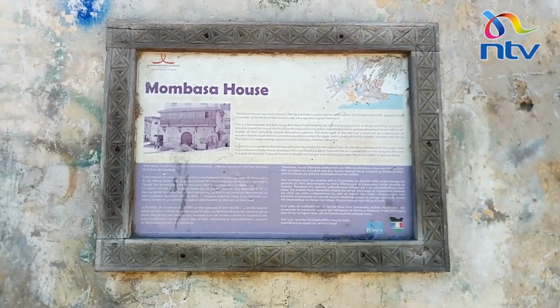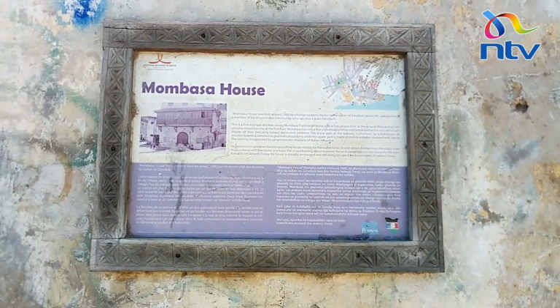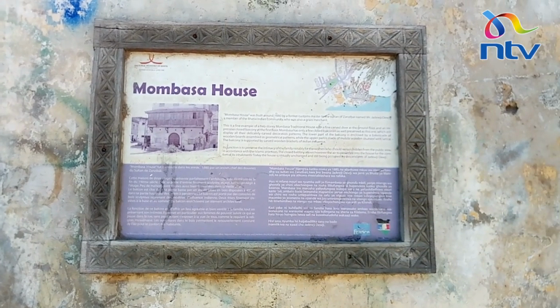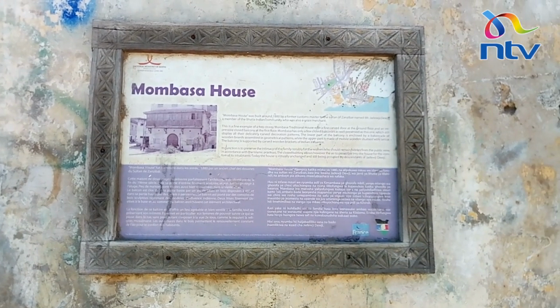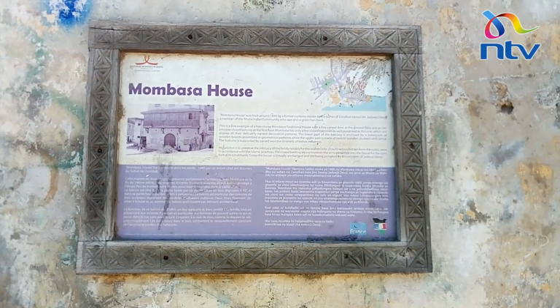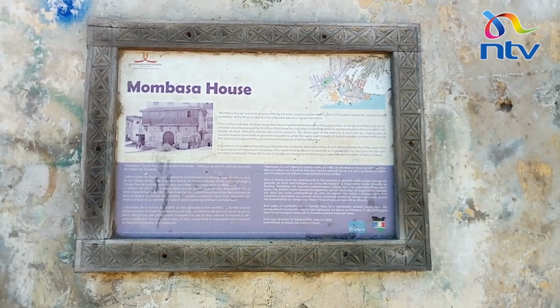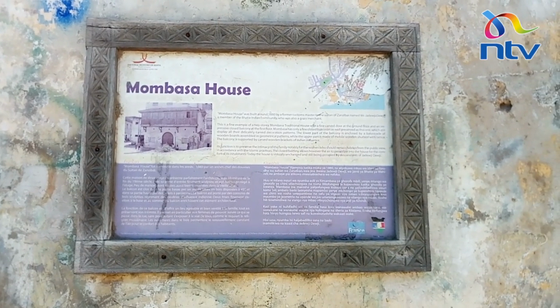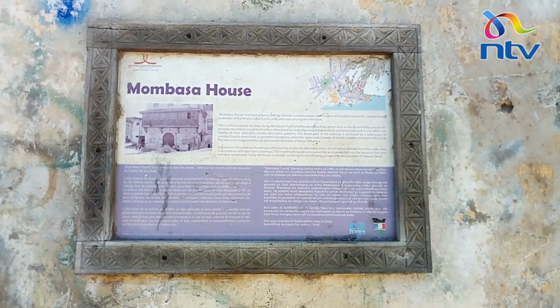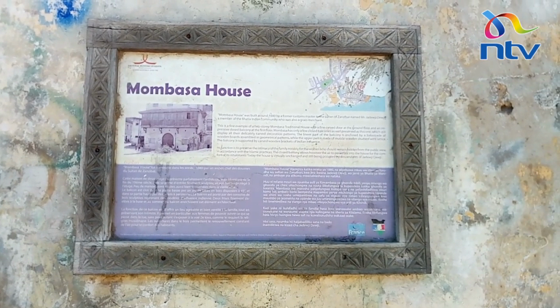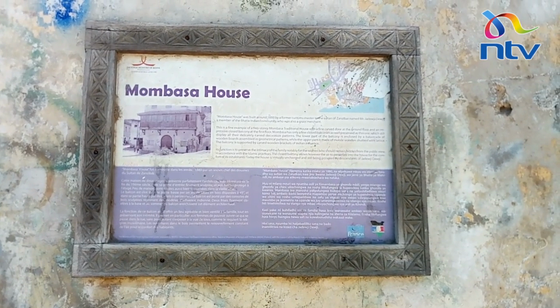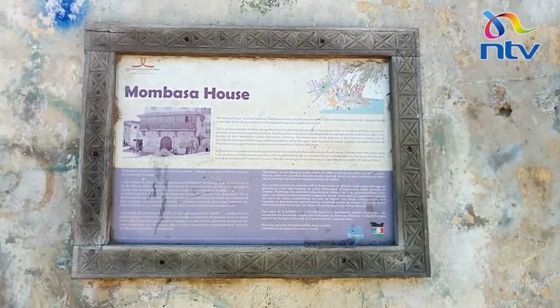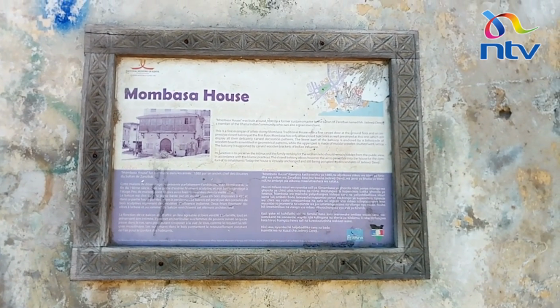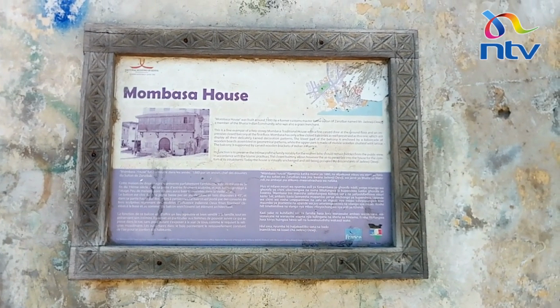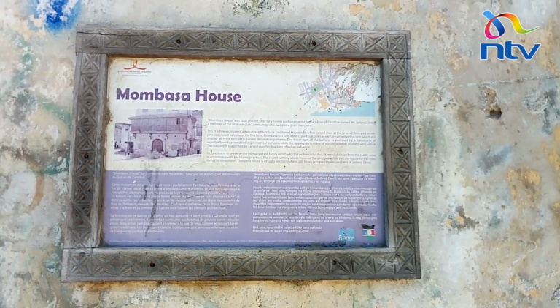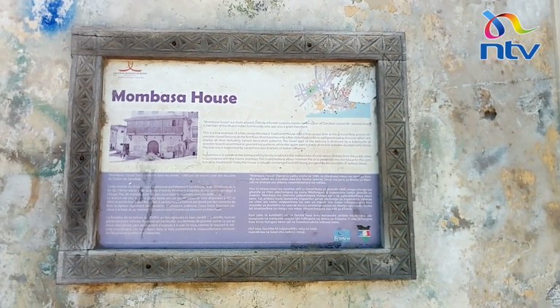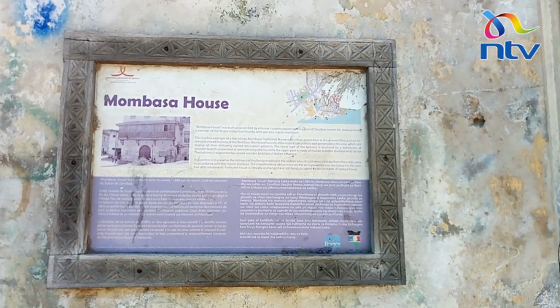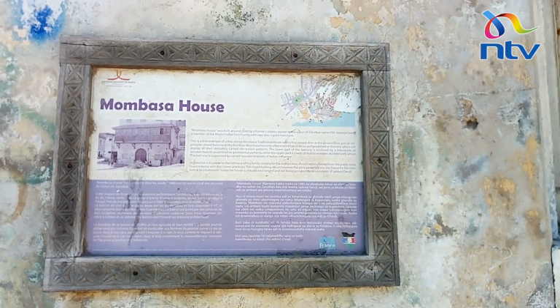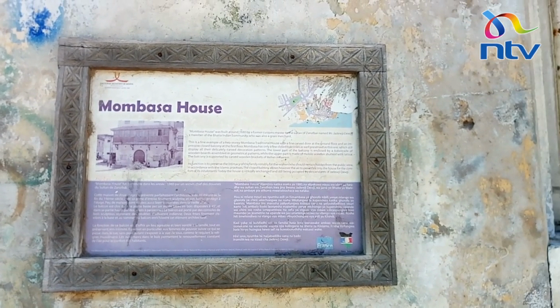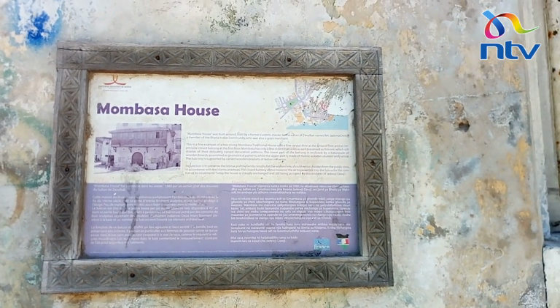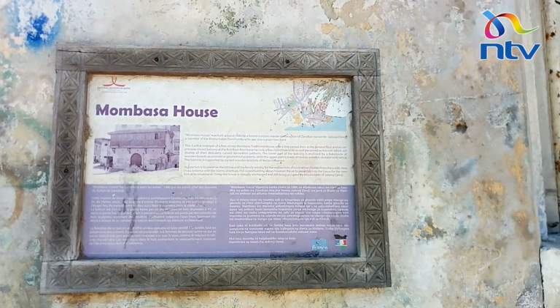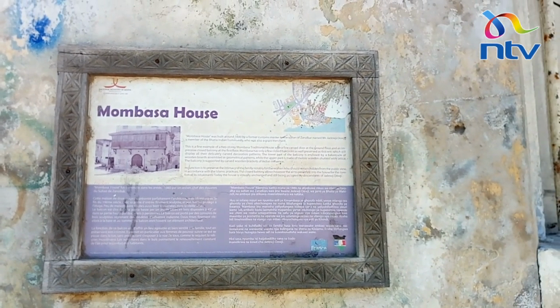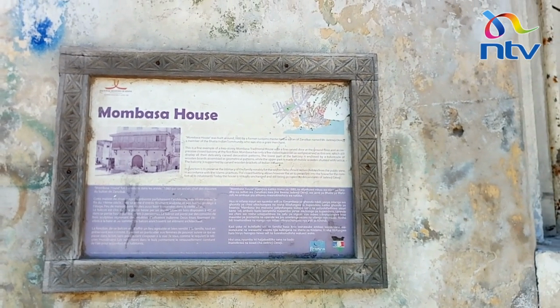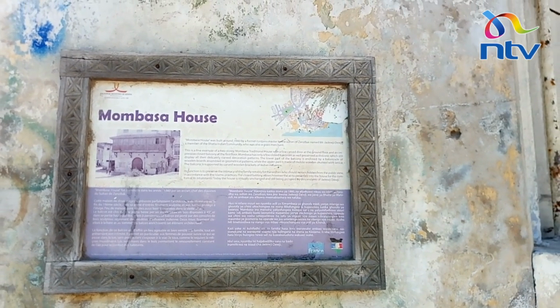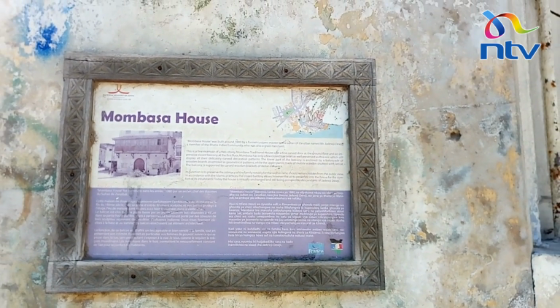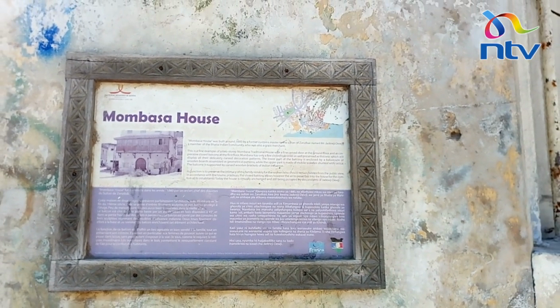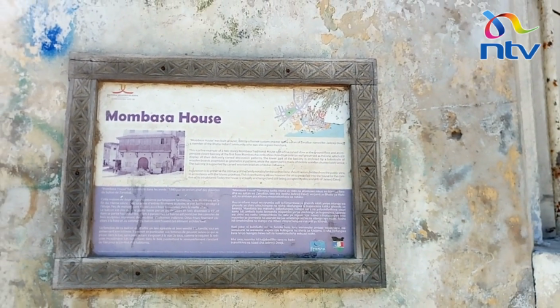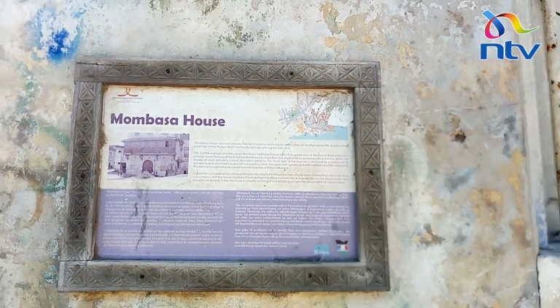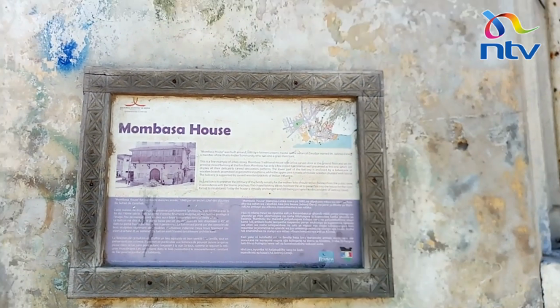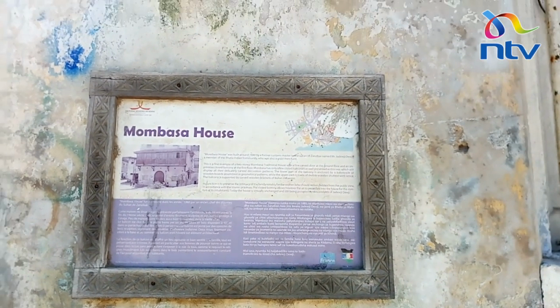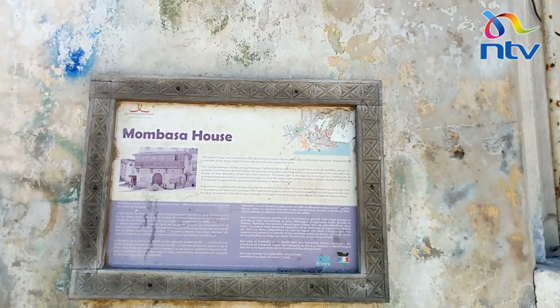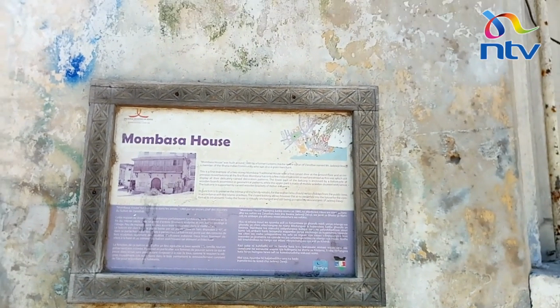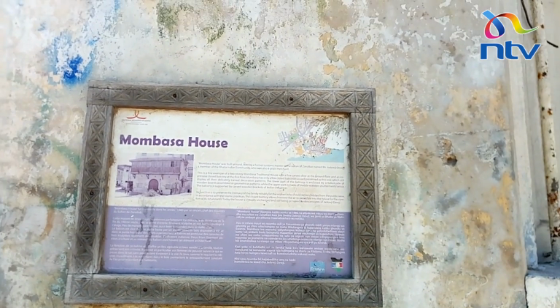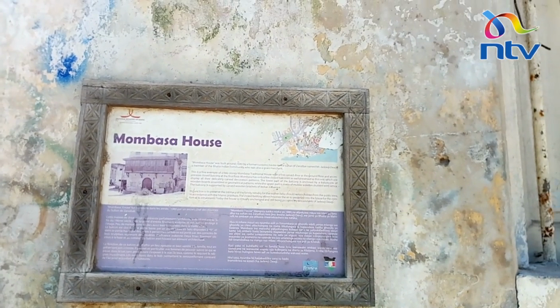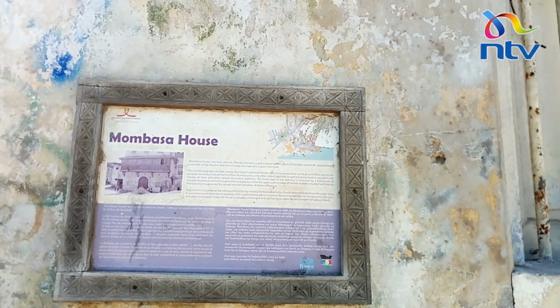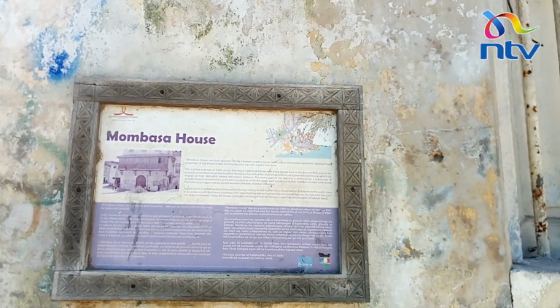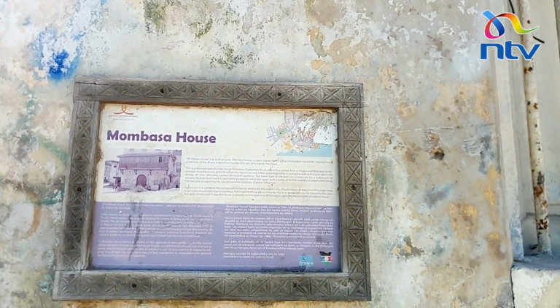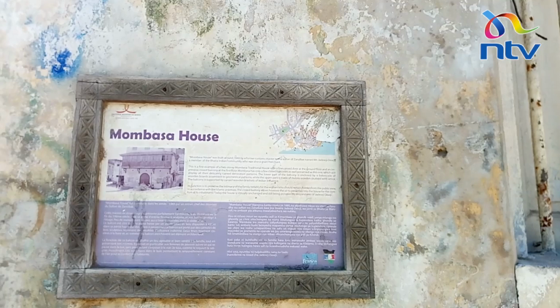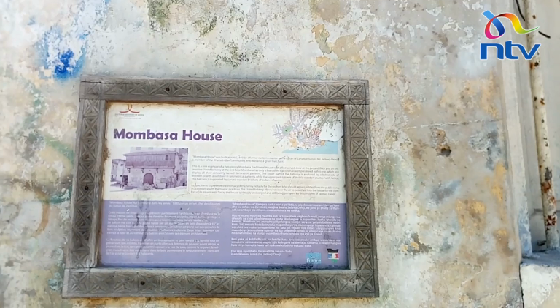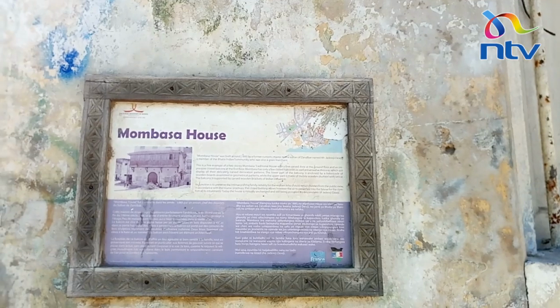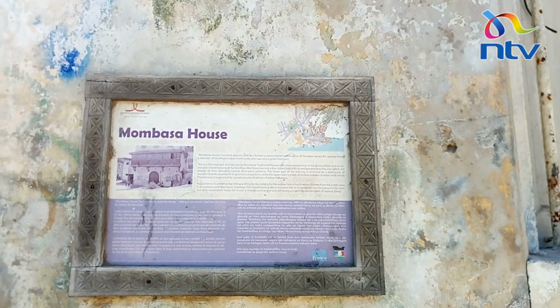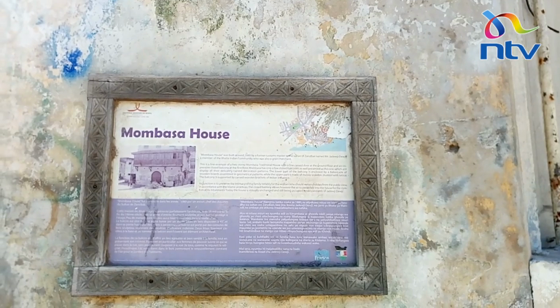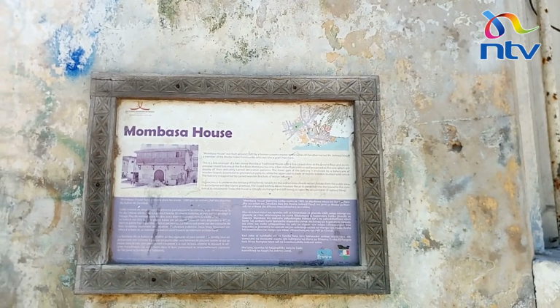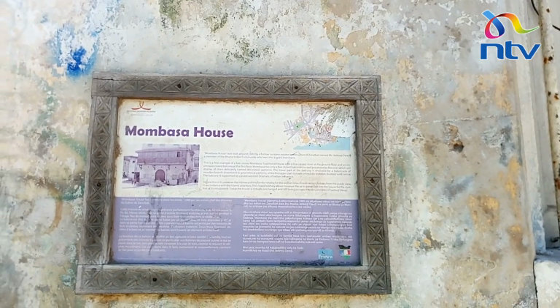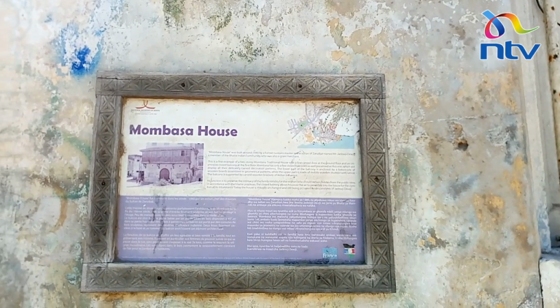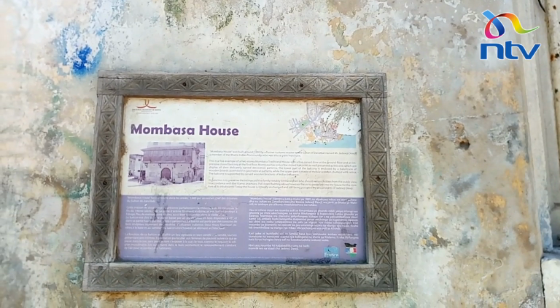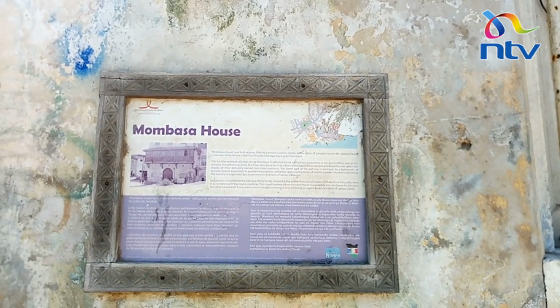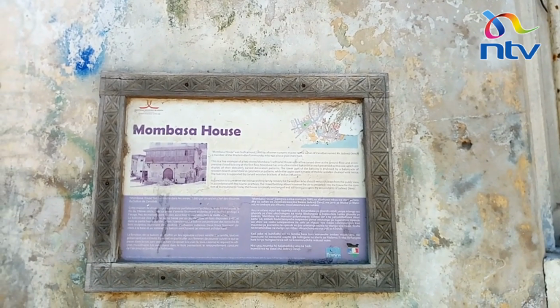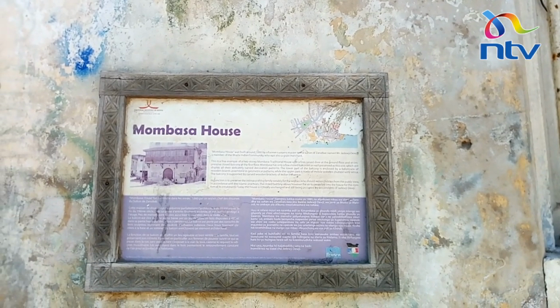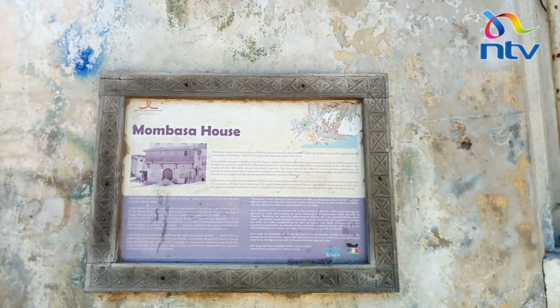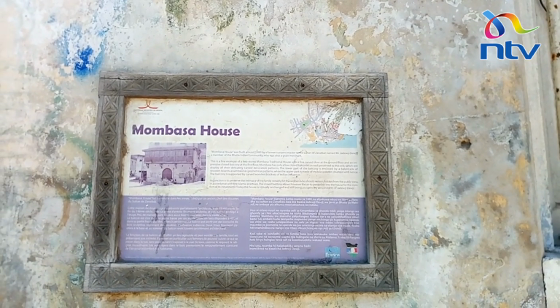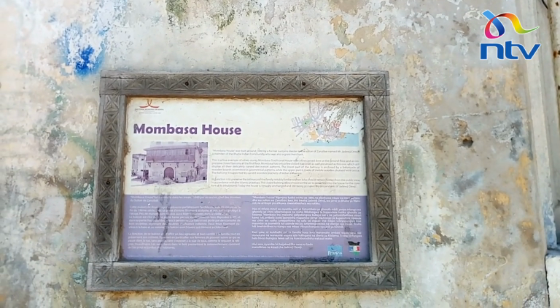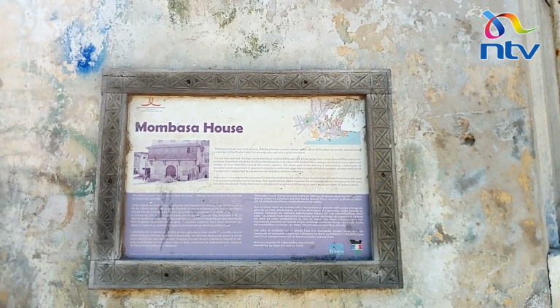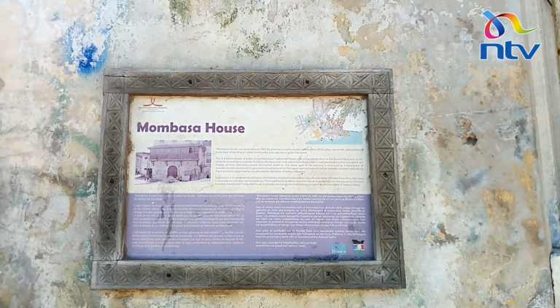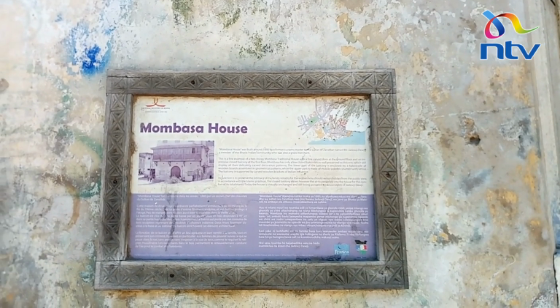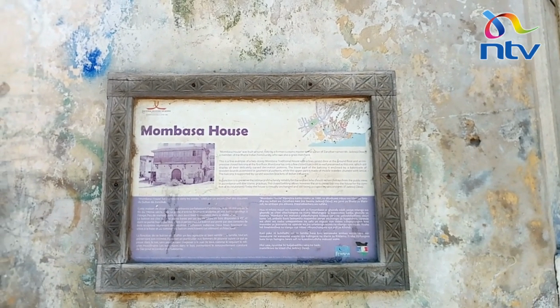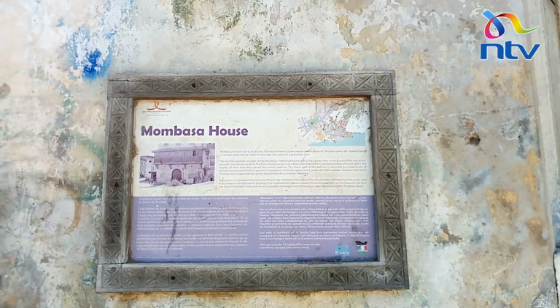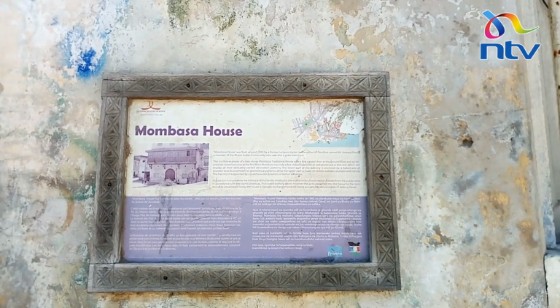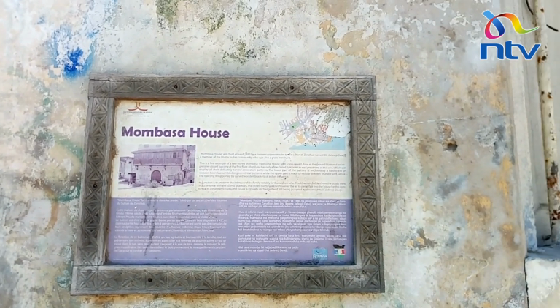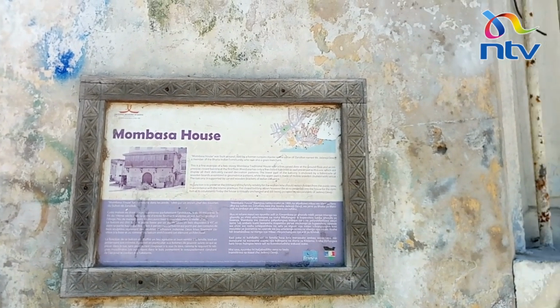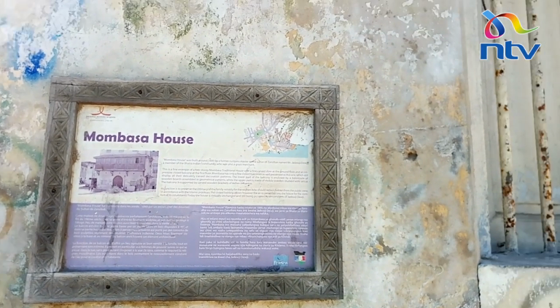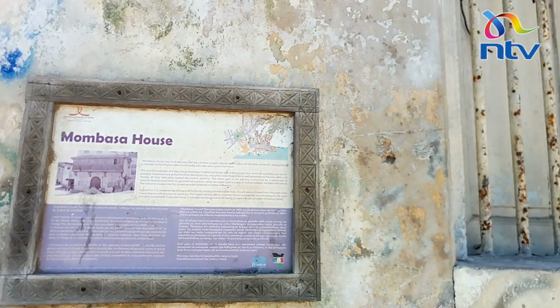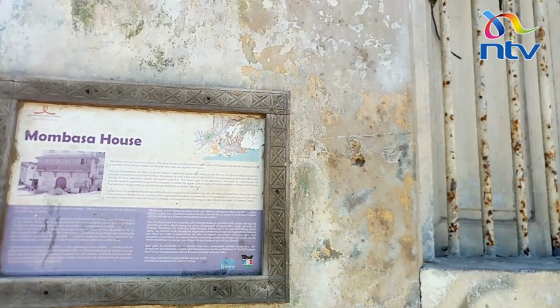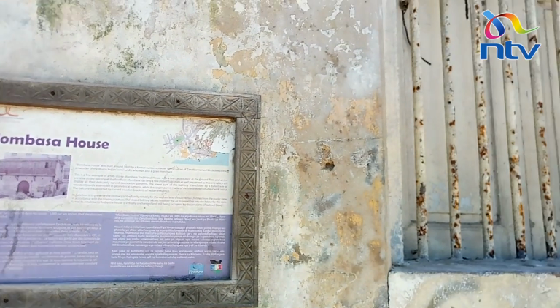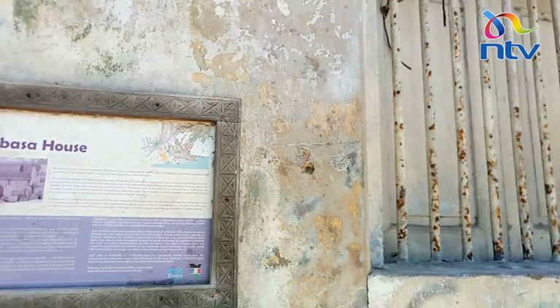The Africa Hotel, opened in 1901, and its 12 bedrooms were appreciated for their balconies with a sea view.